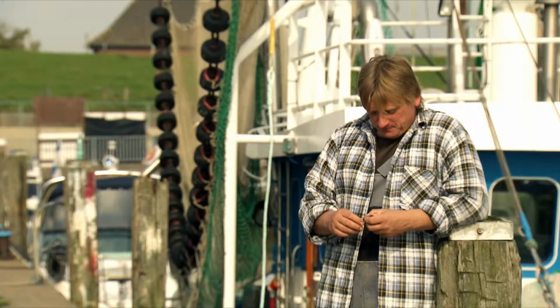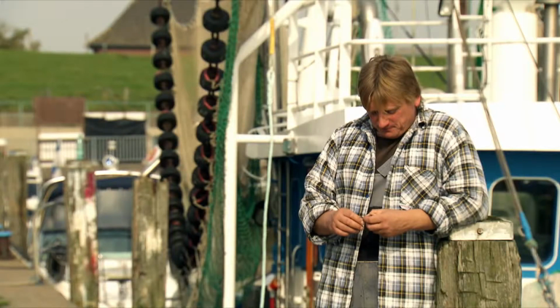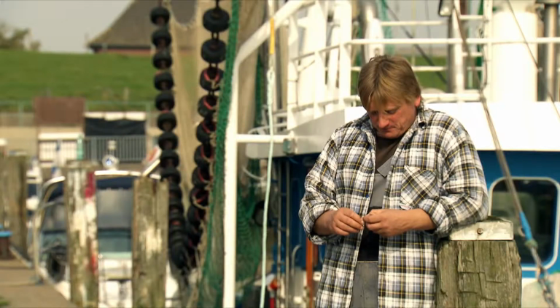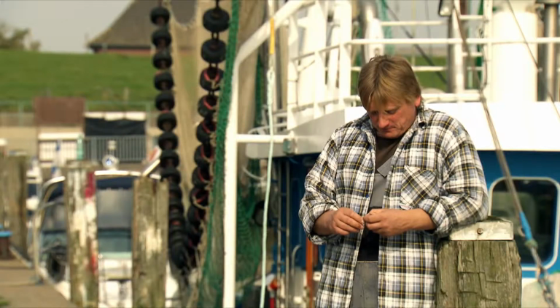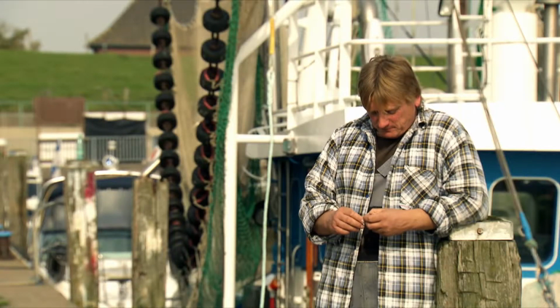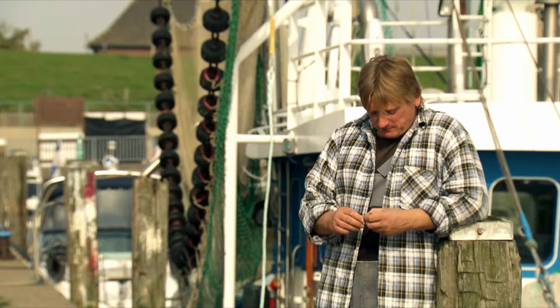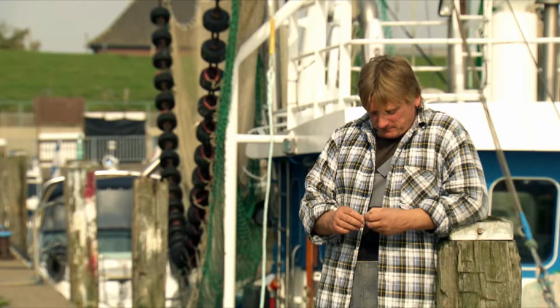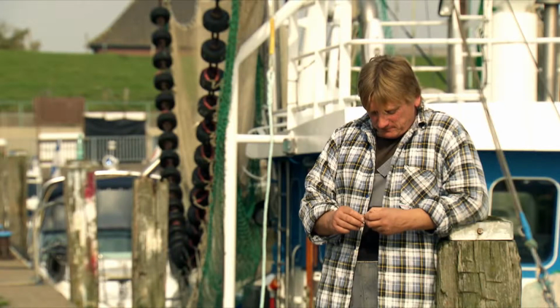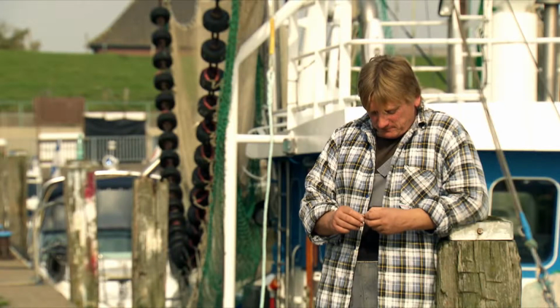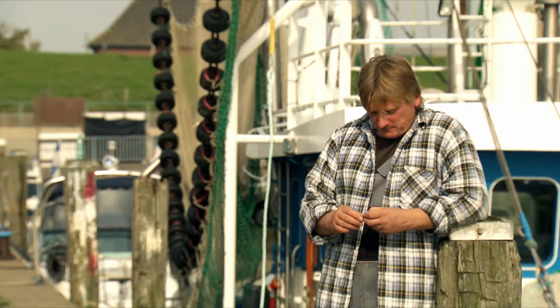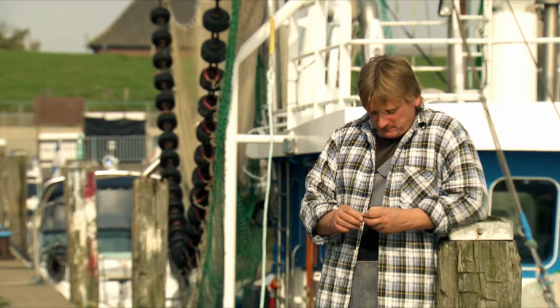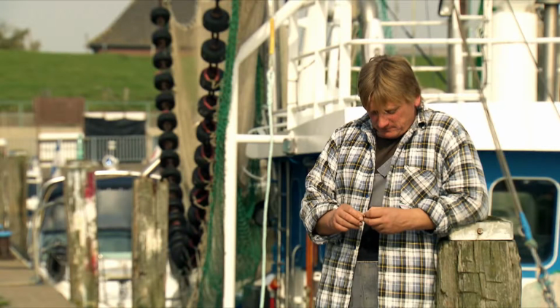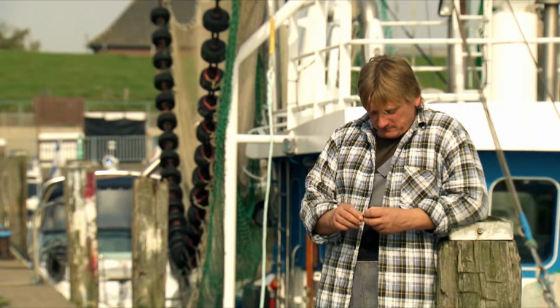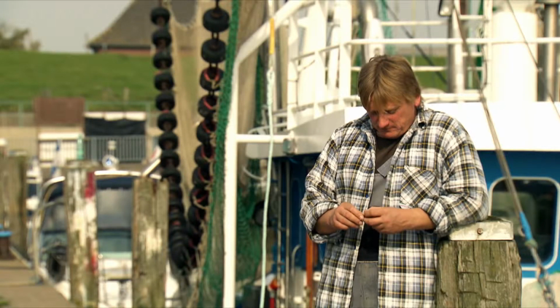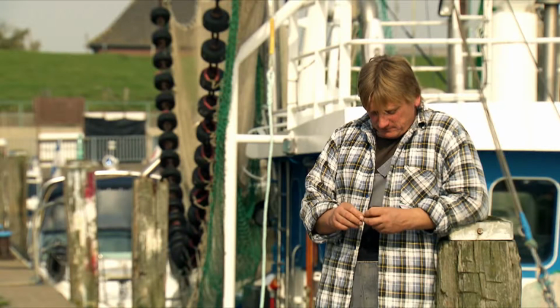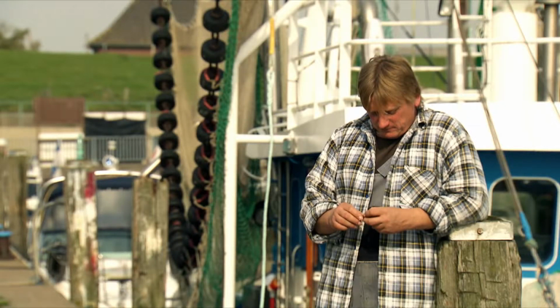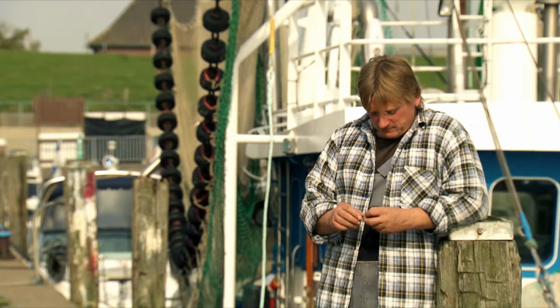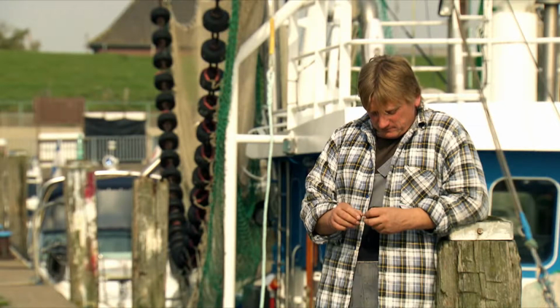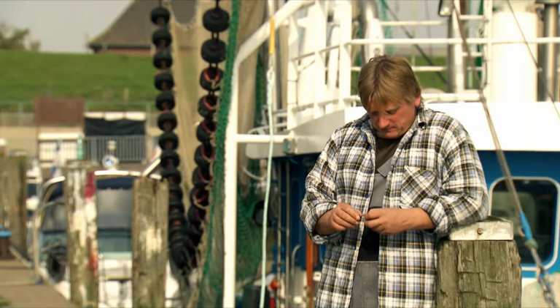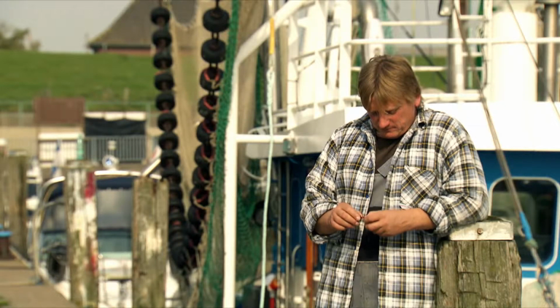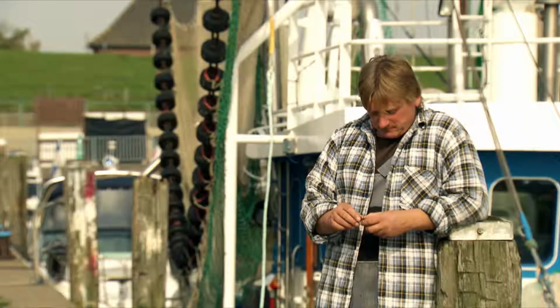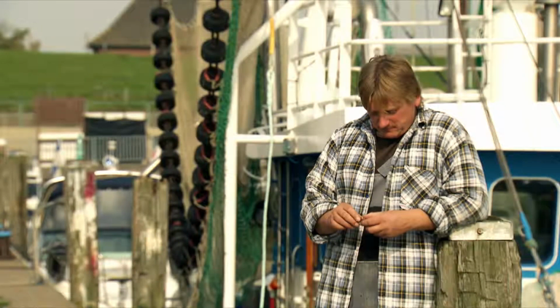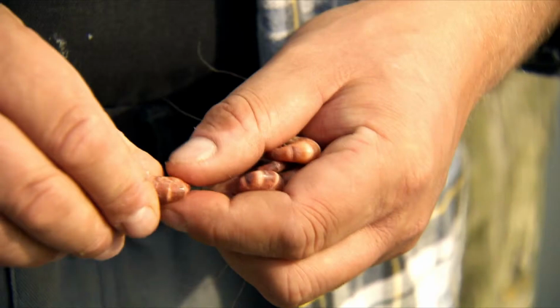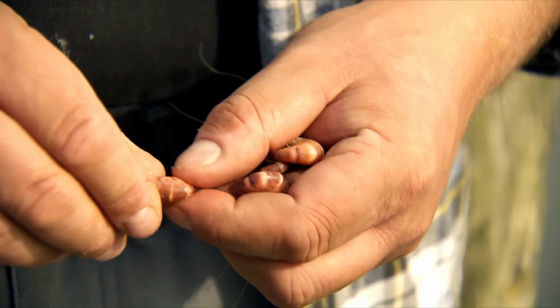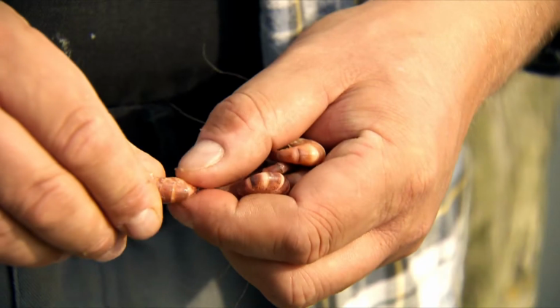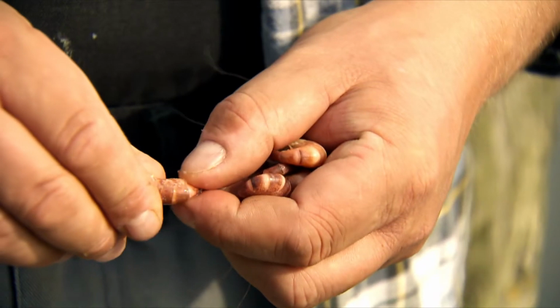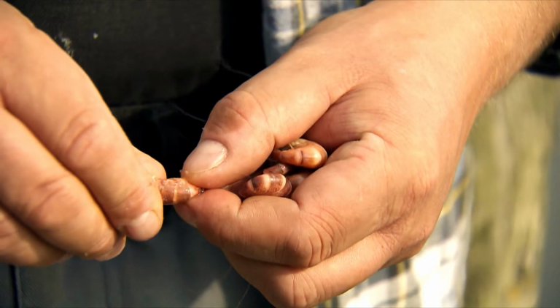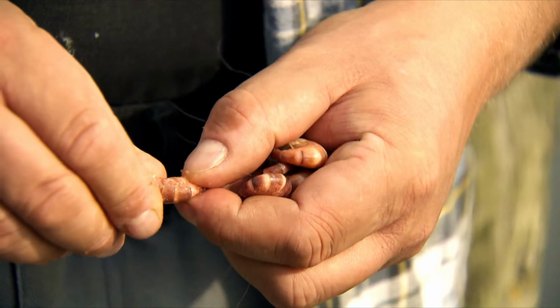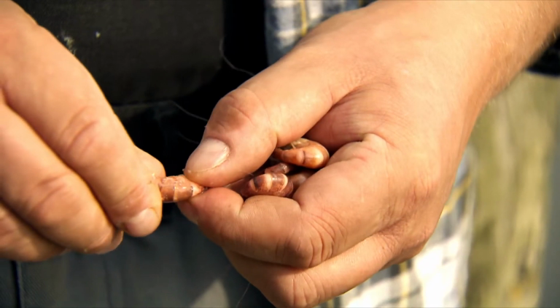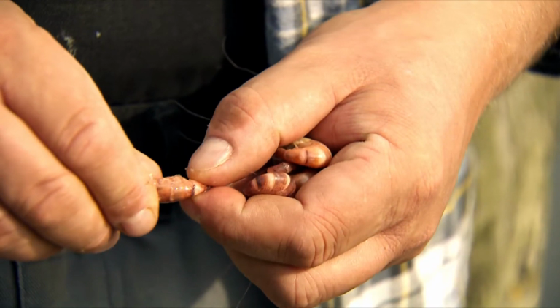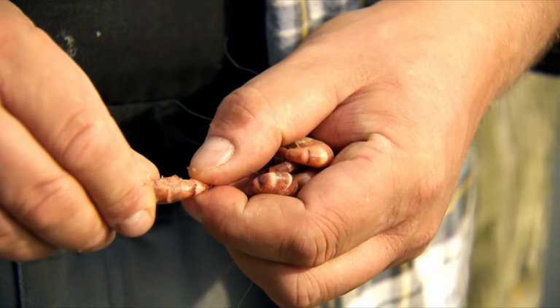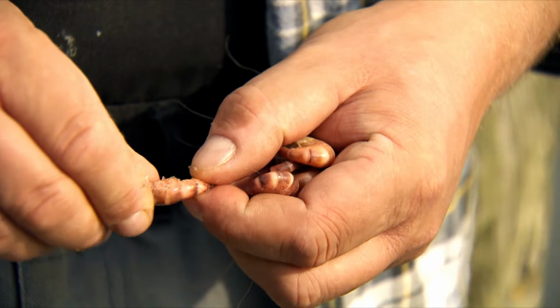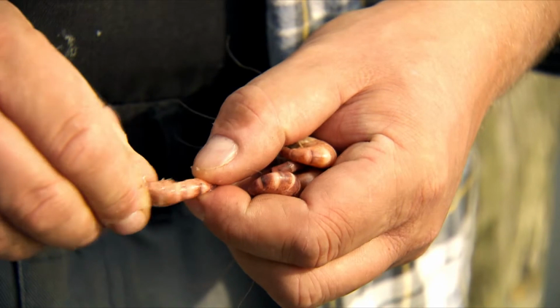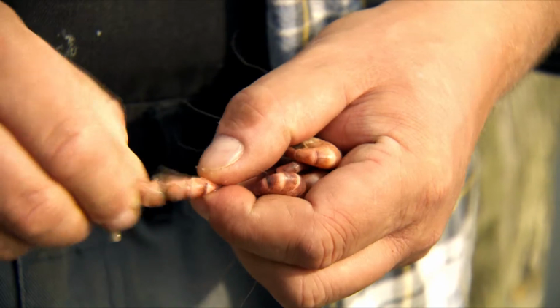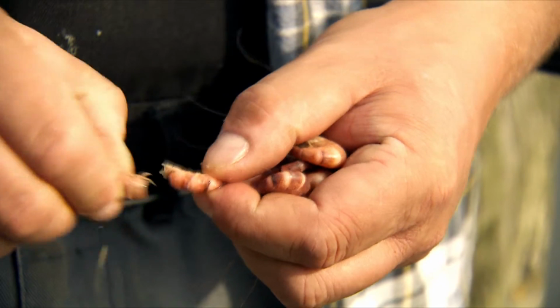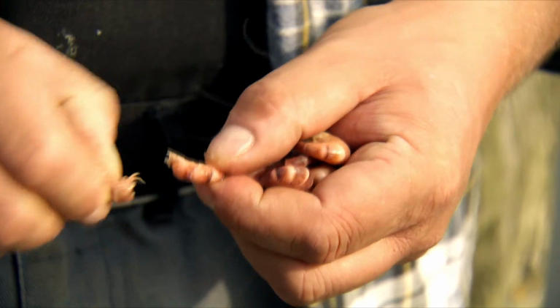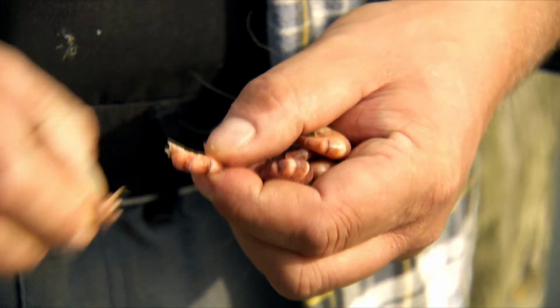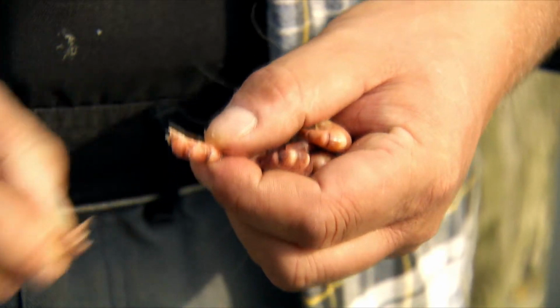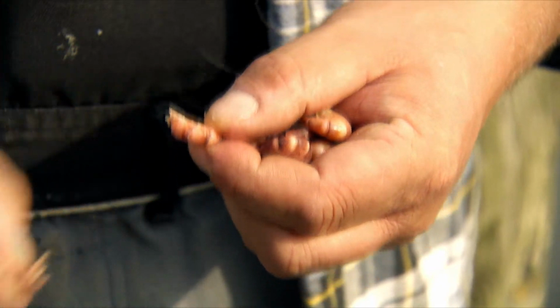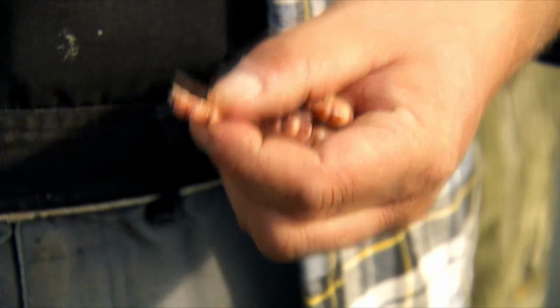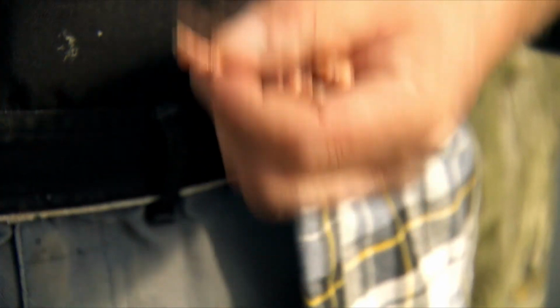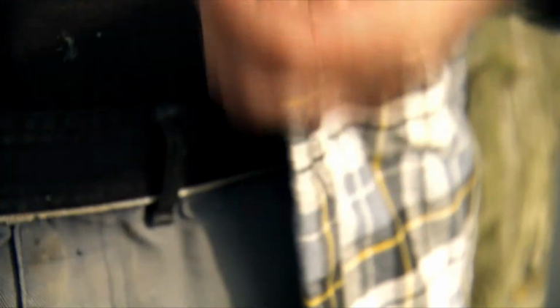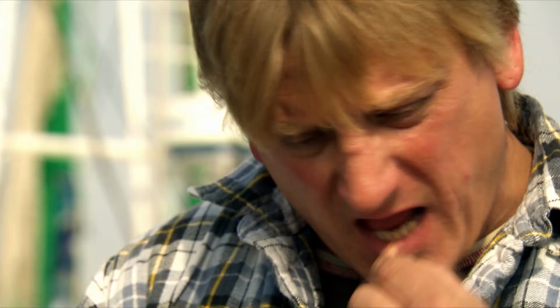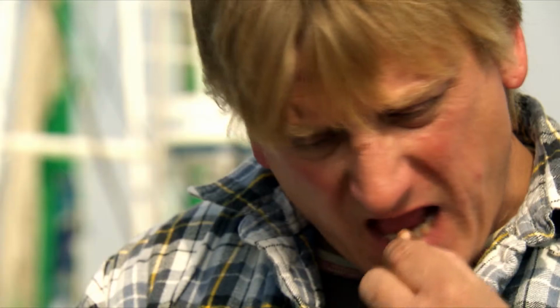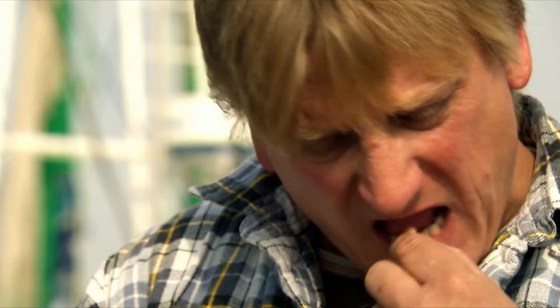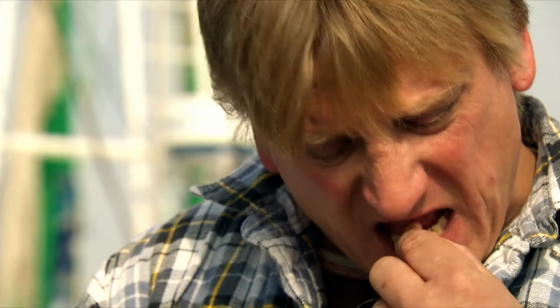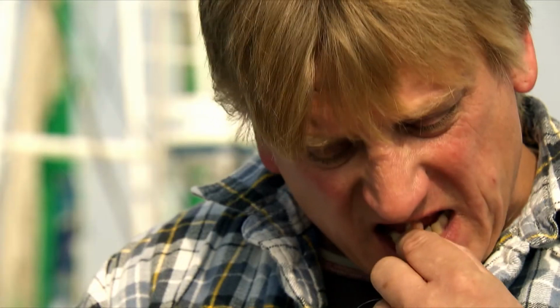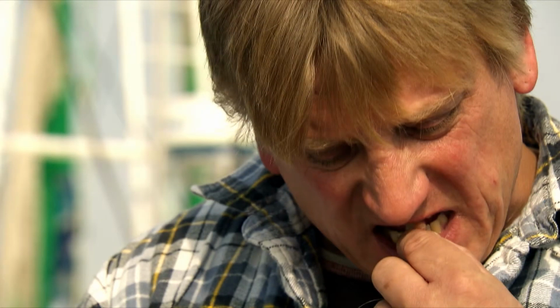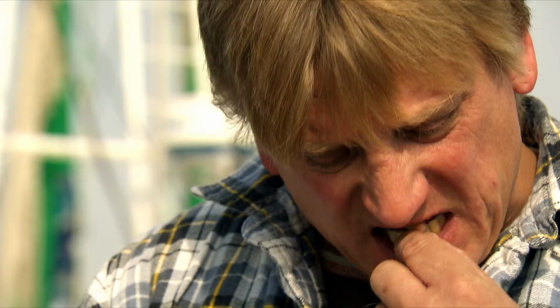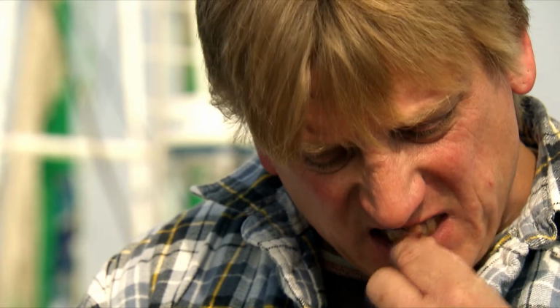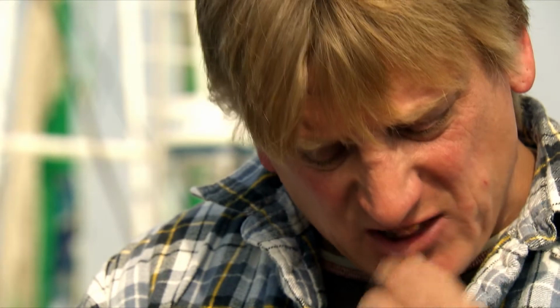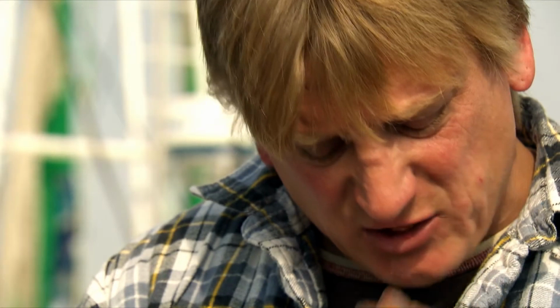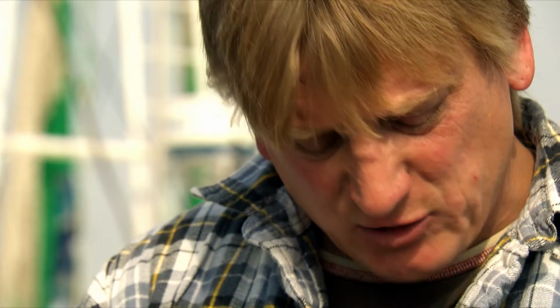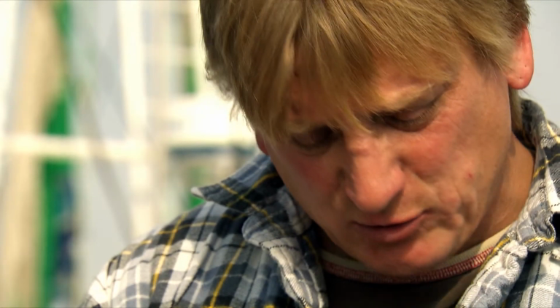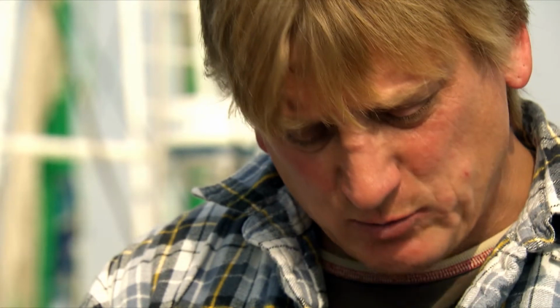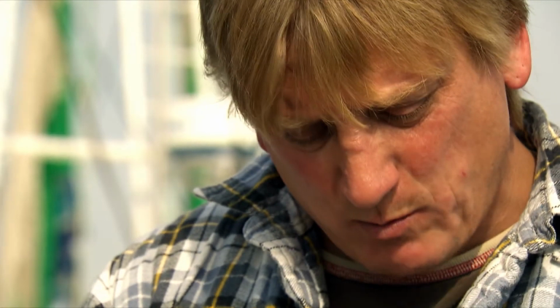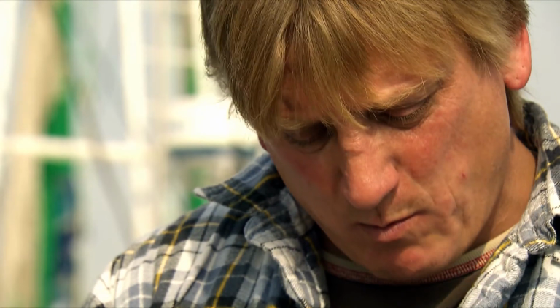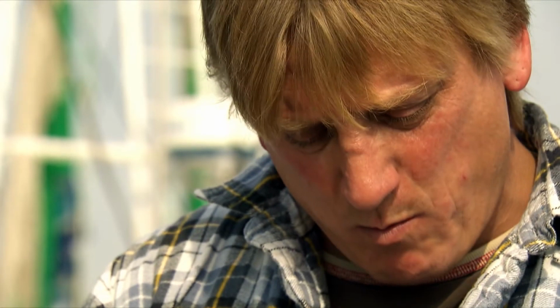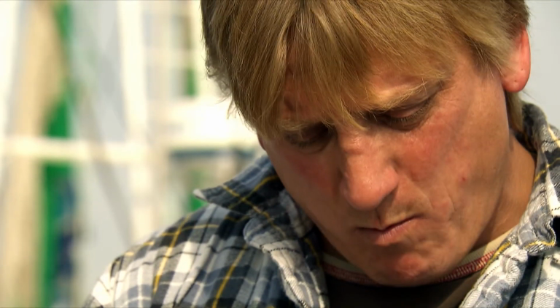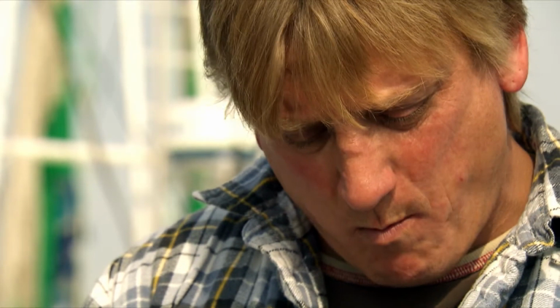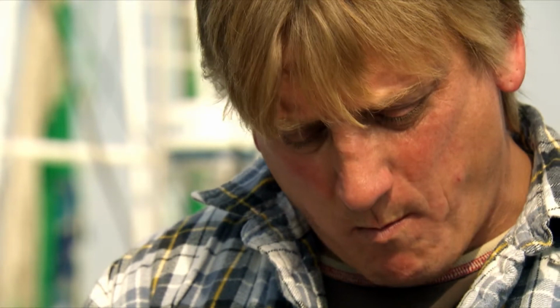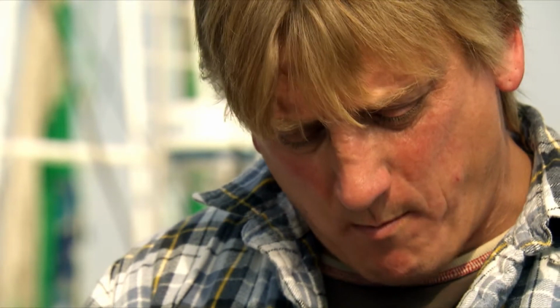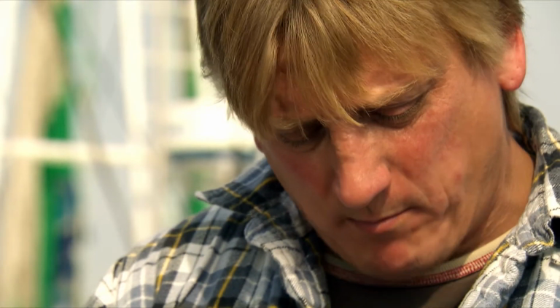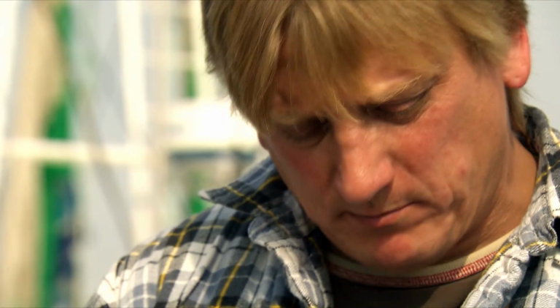We don't have any problems with Mittelplatte. They have double and triple safety measures in place. They're careful and meticulous.